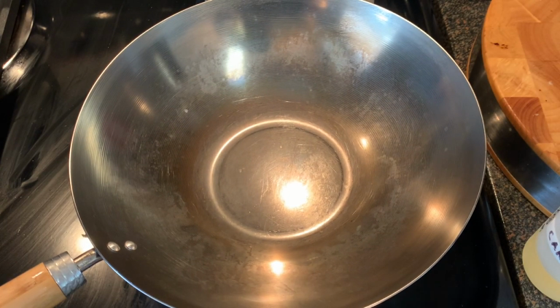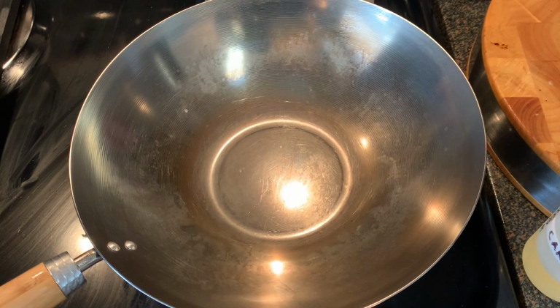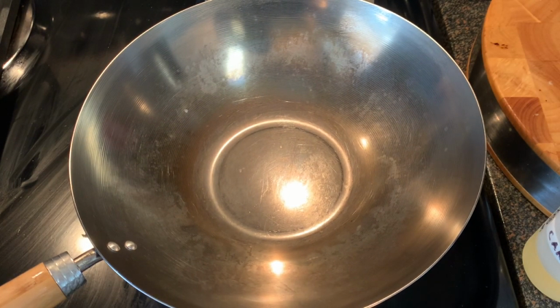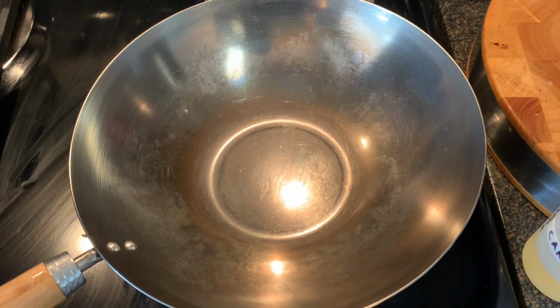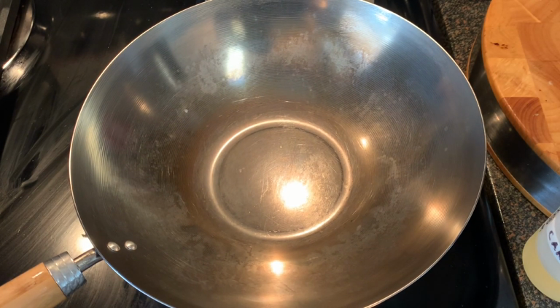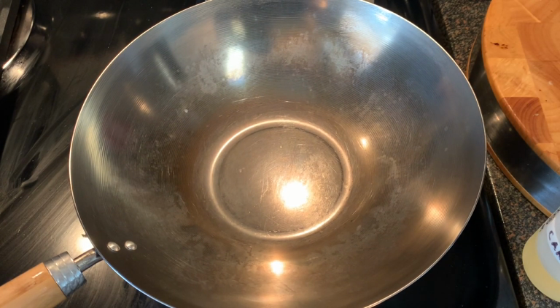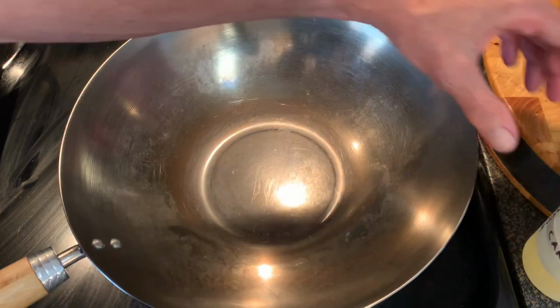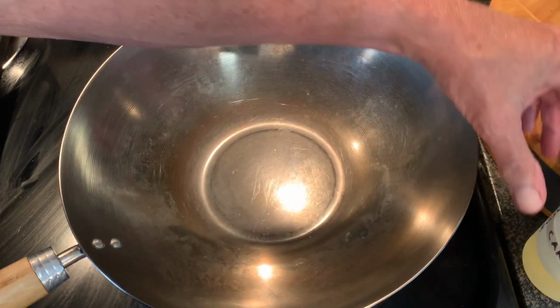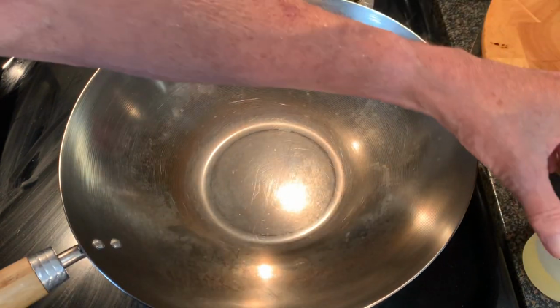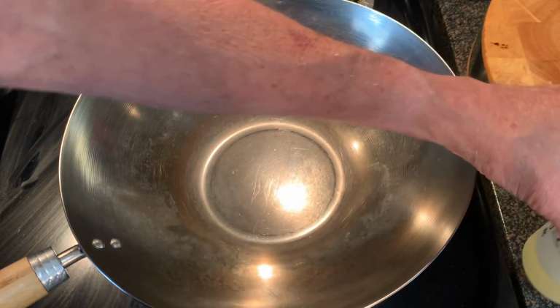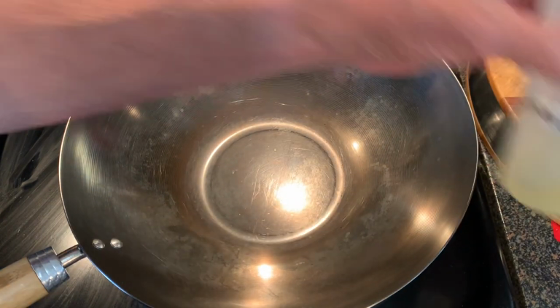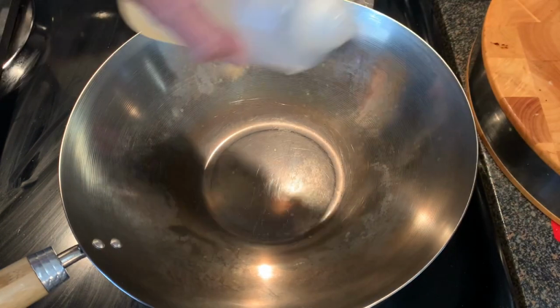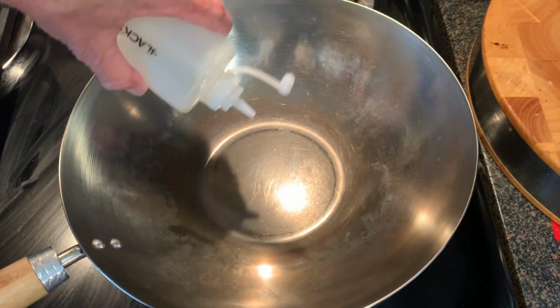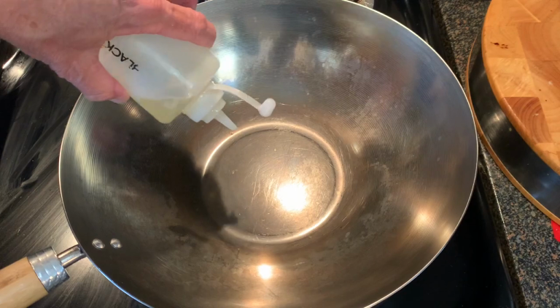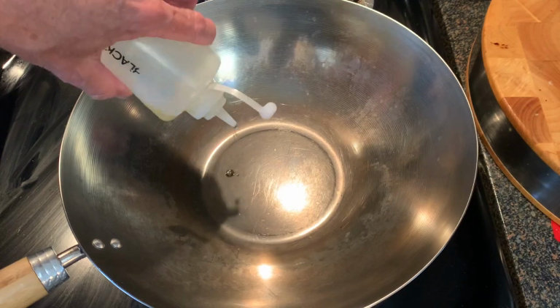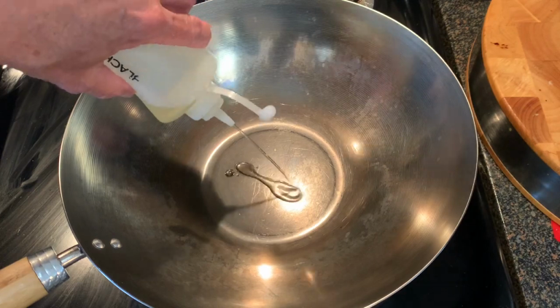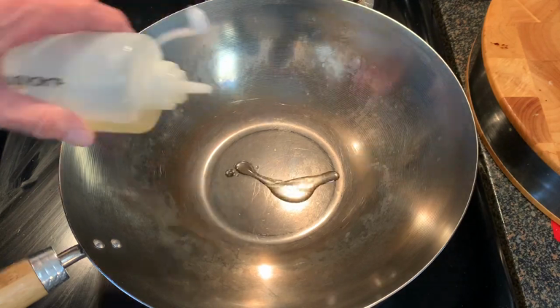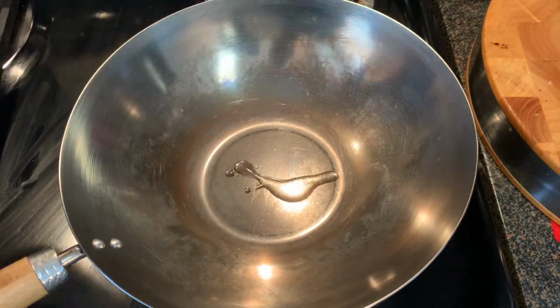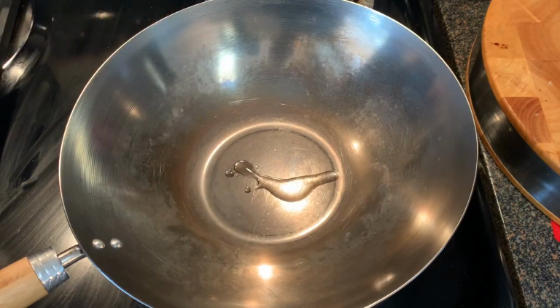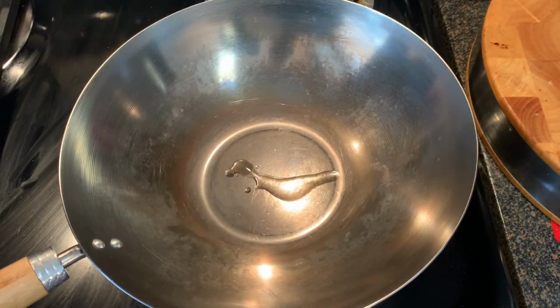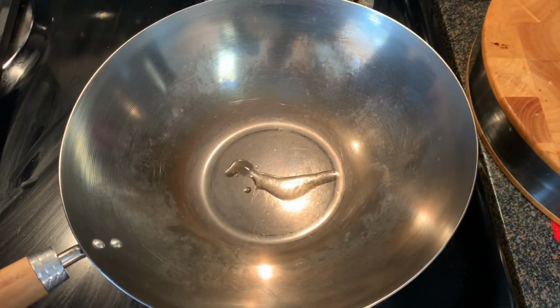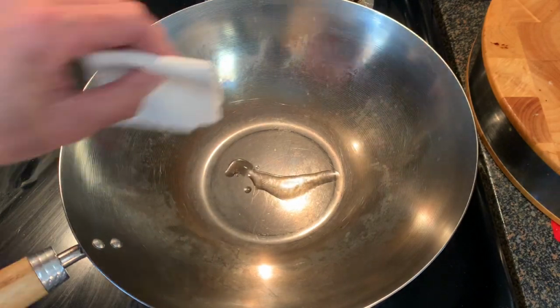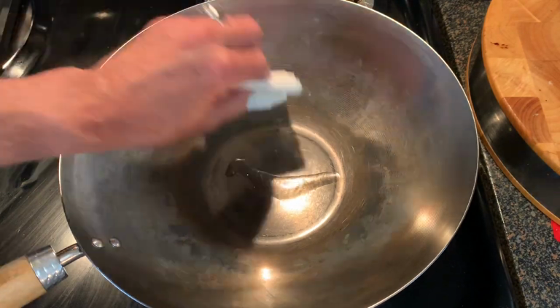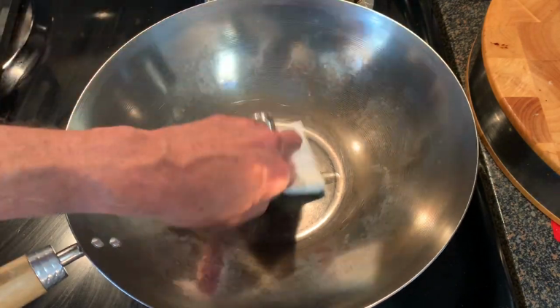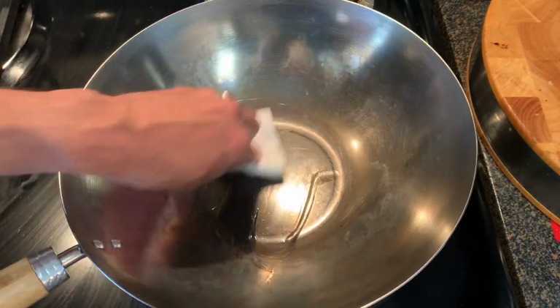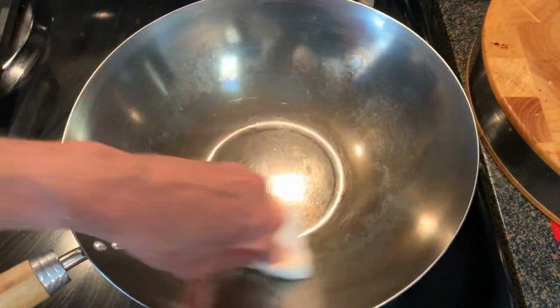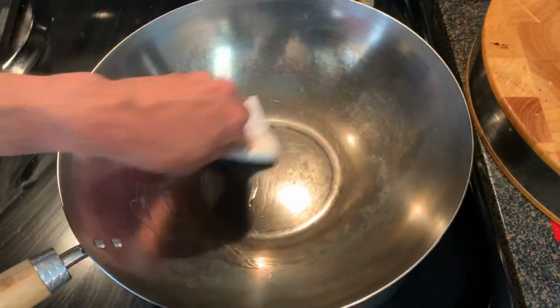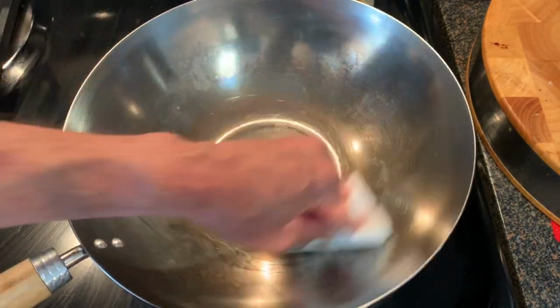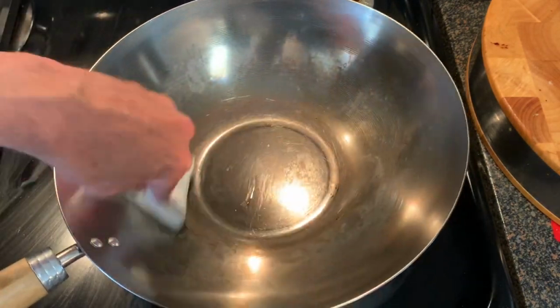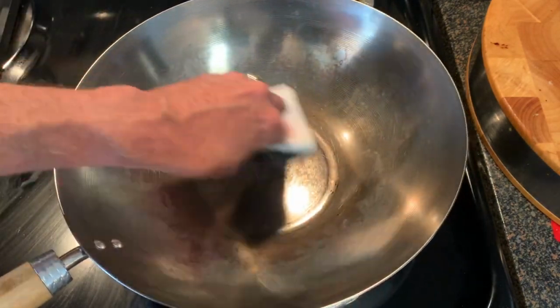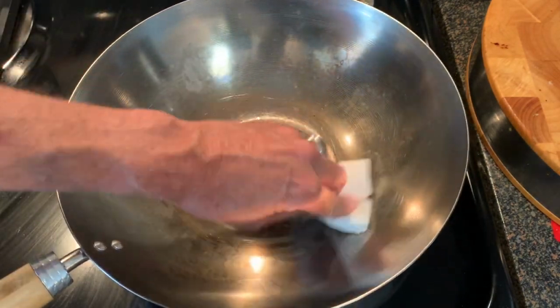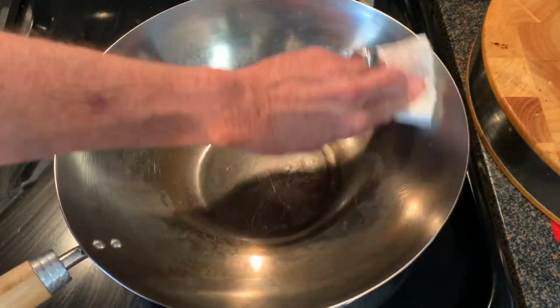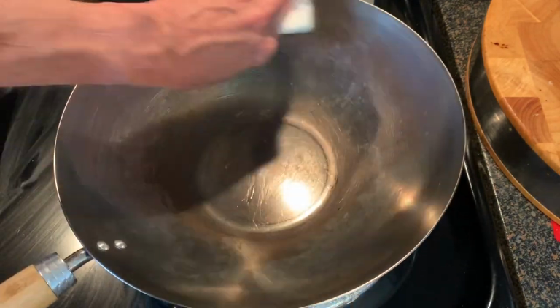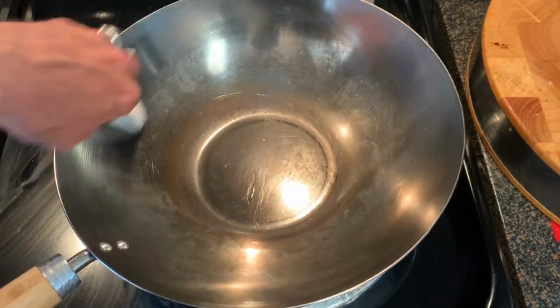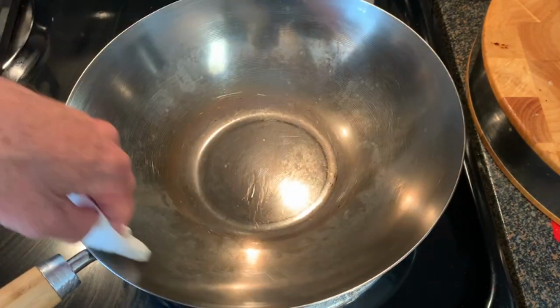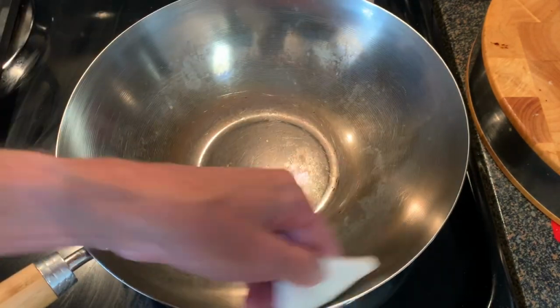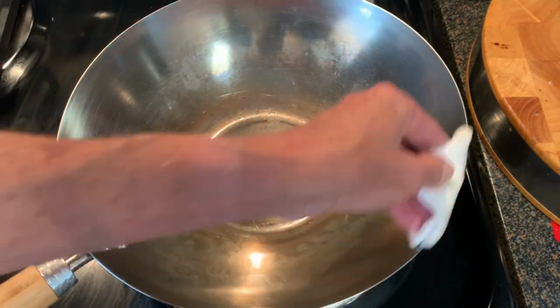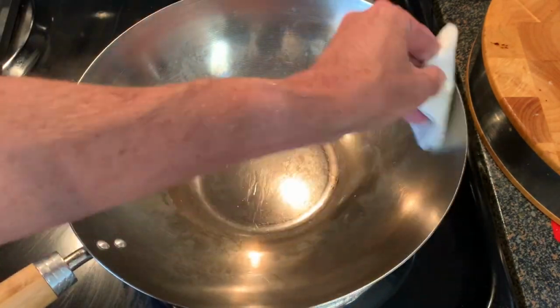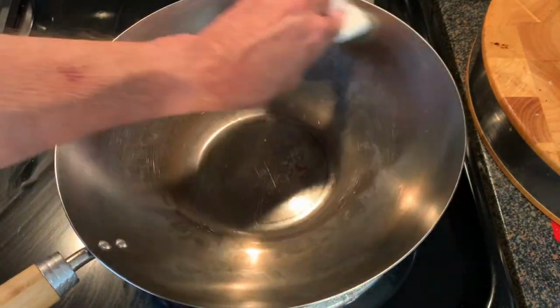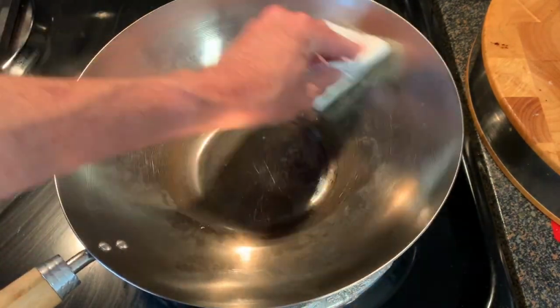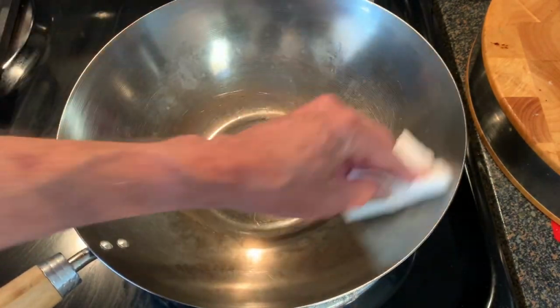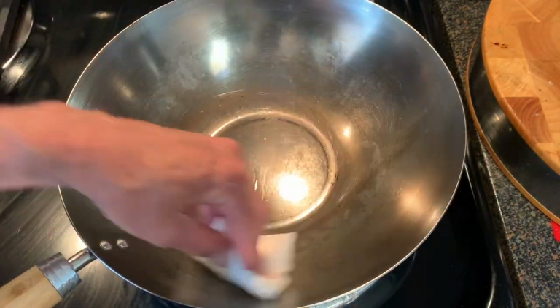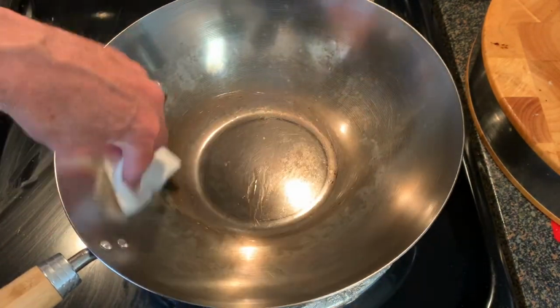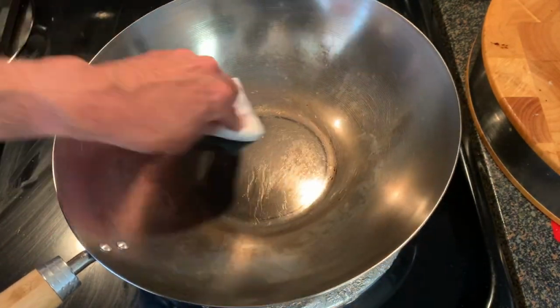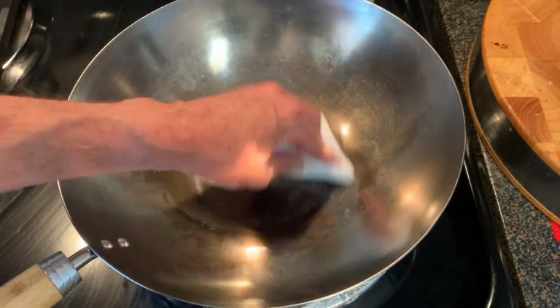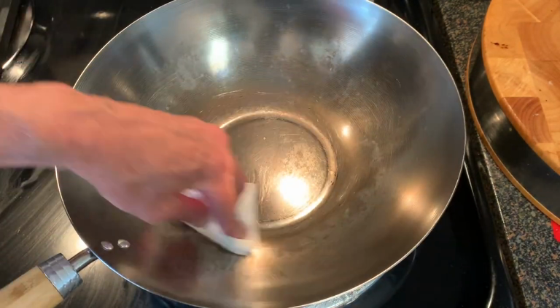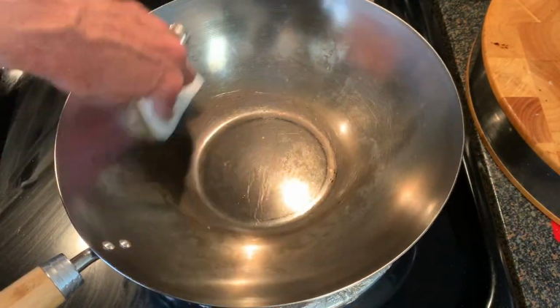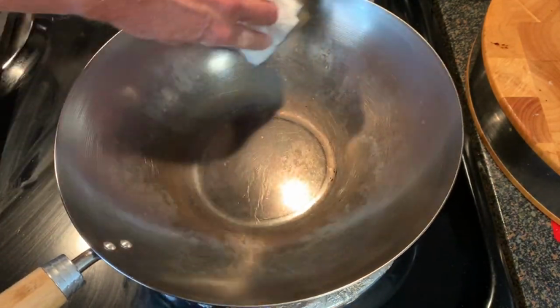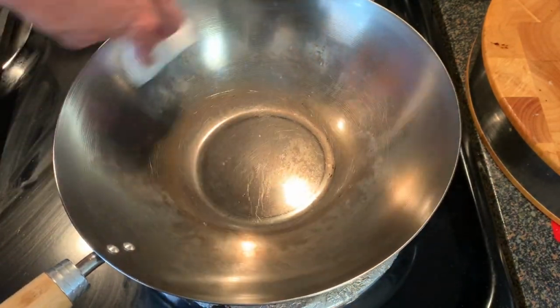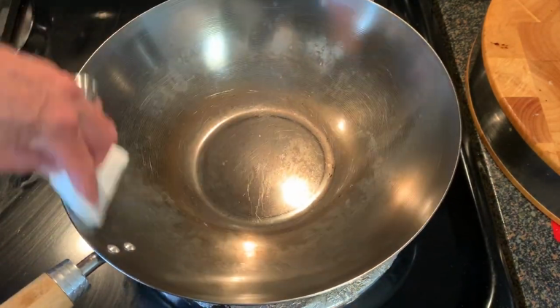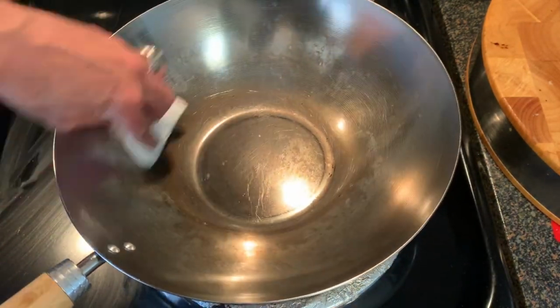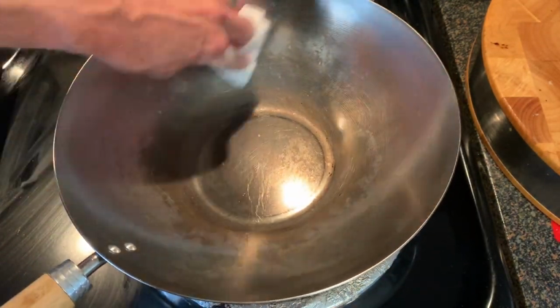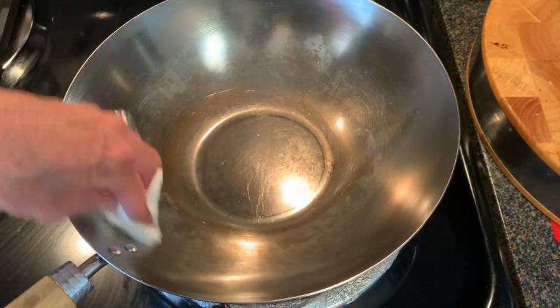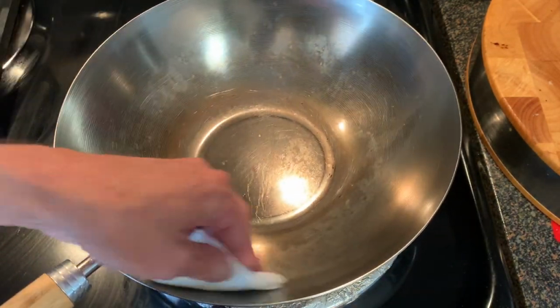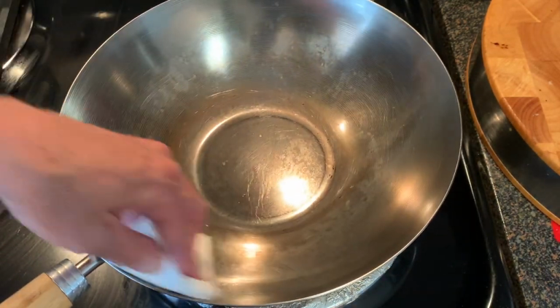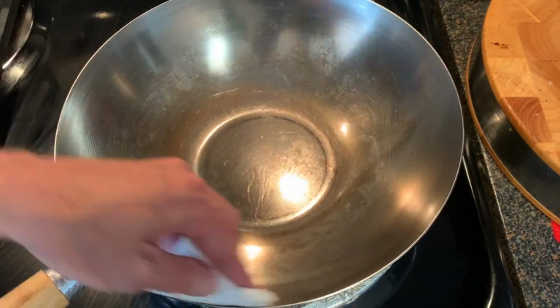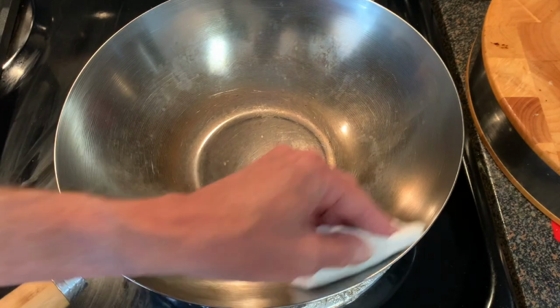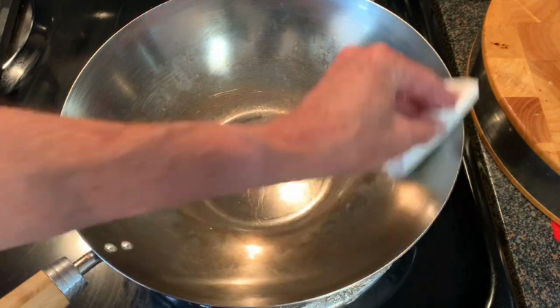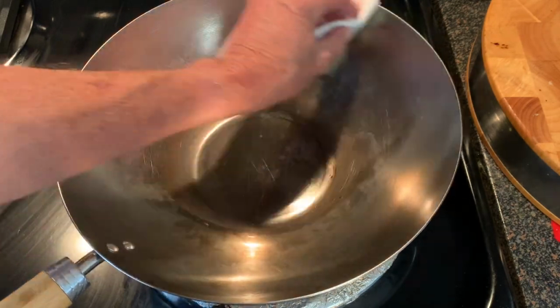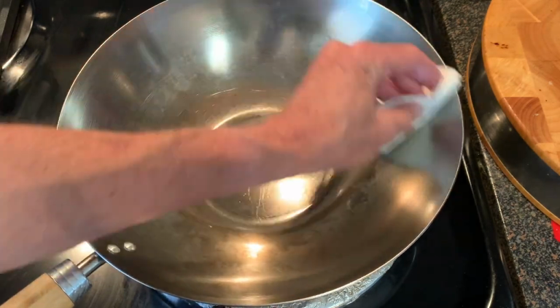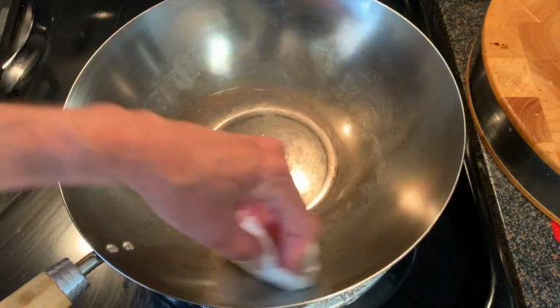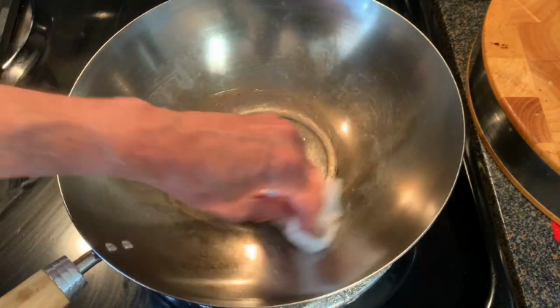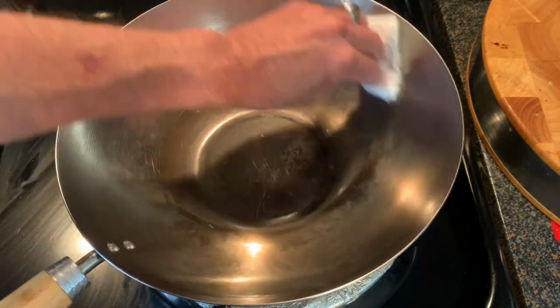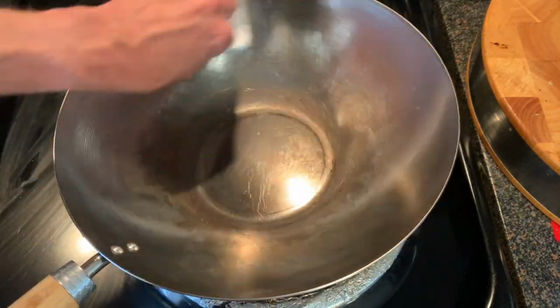After that, turn off the heat and add a light coat of oil to the inside and outside to prevent any rusting while you store the wok.